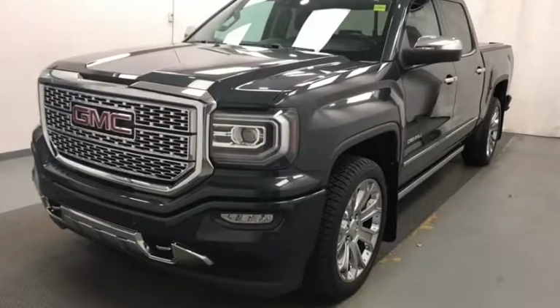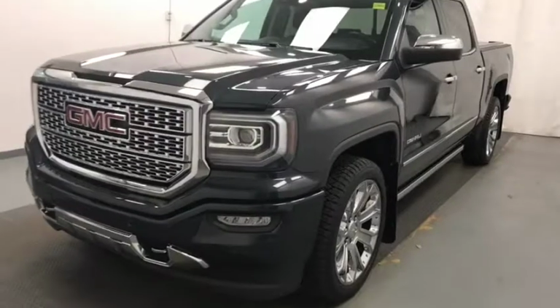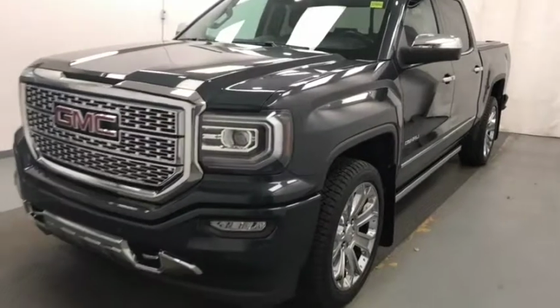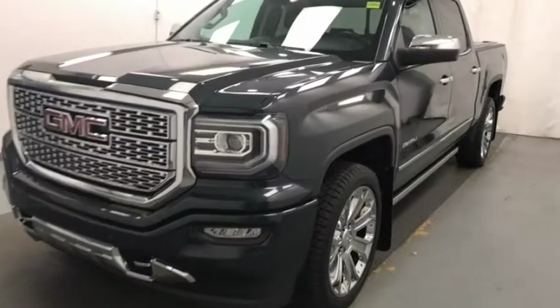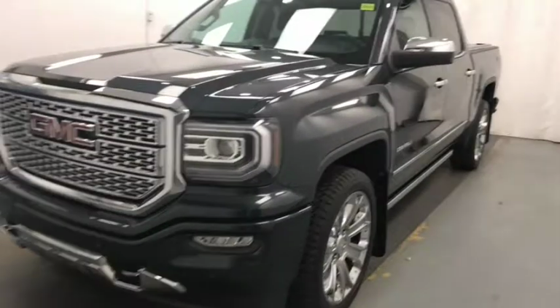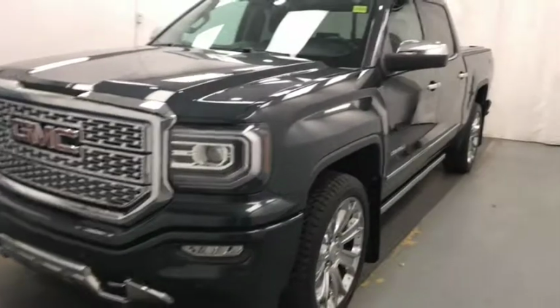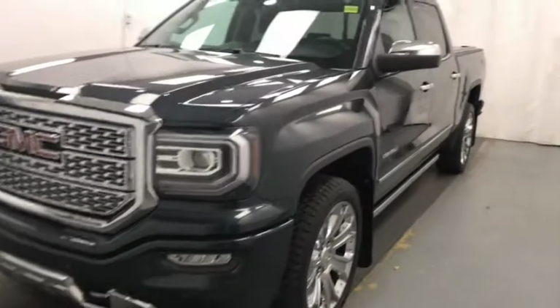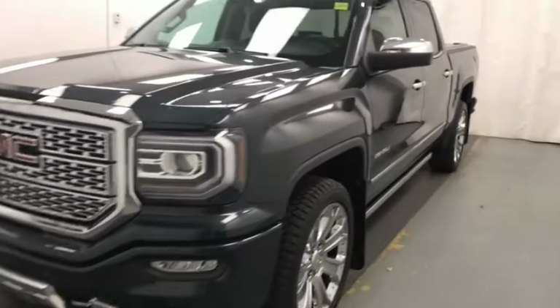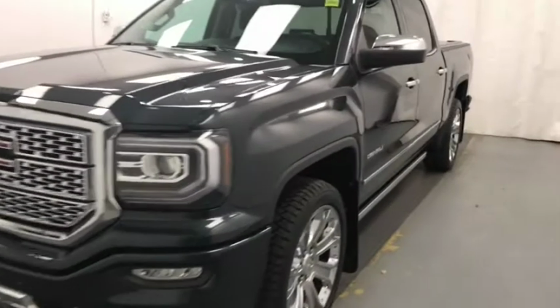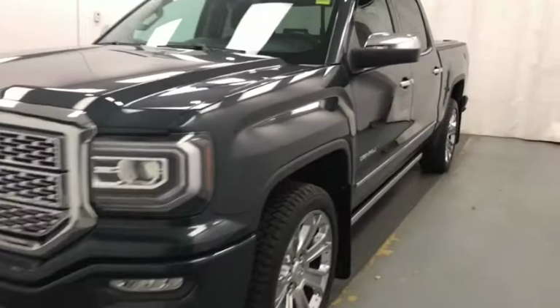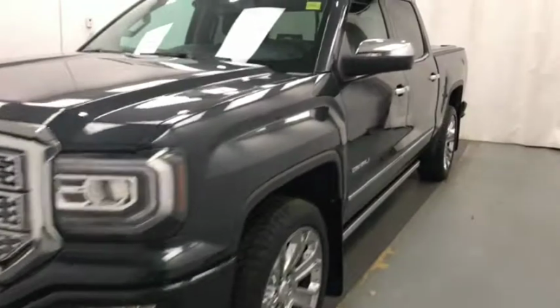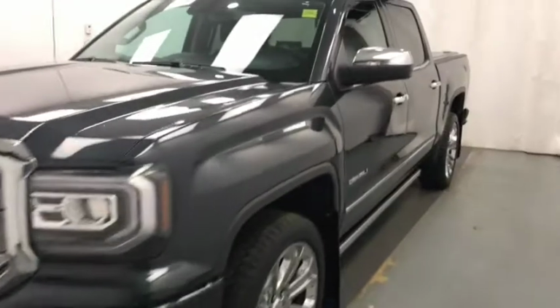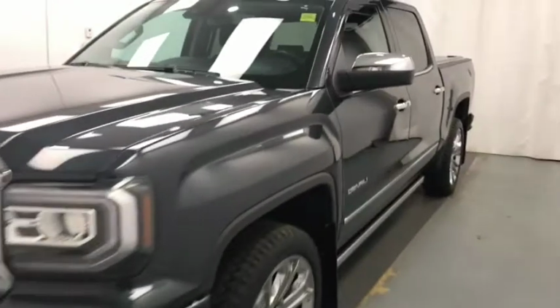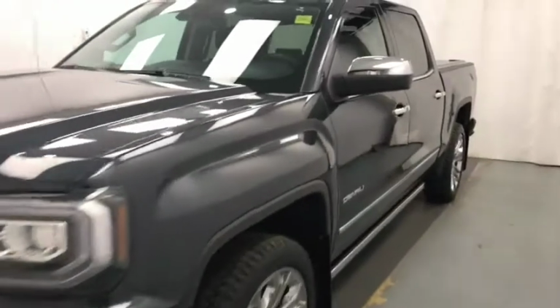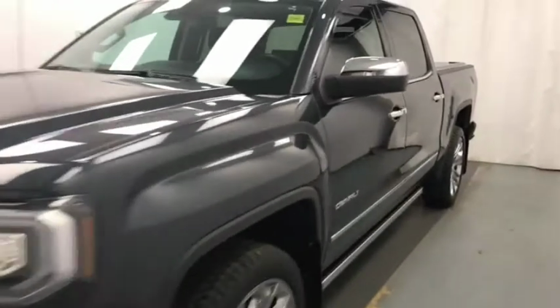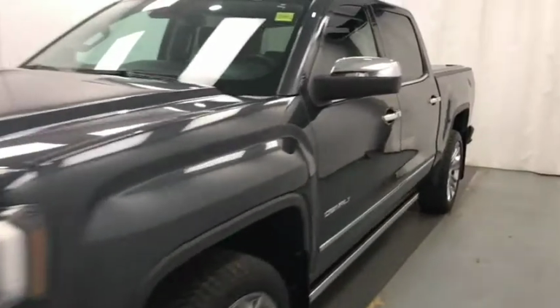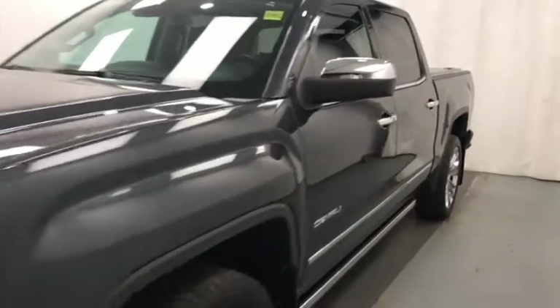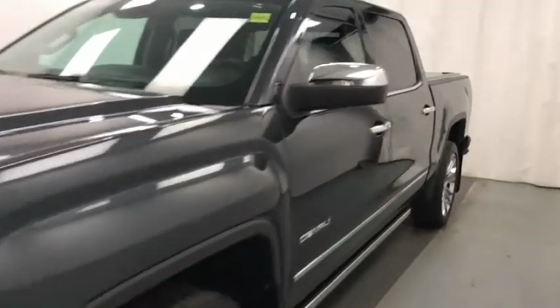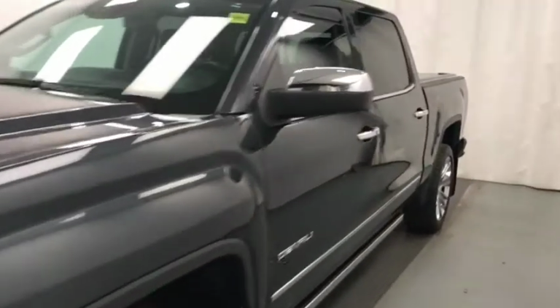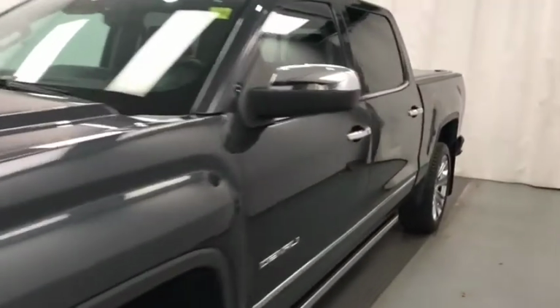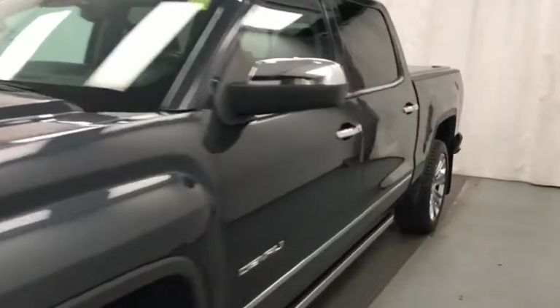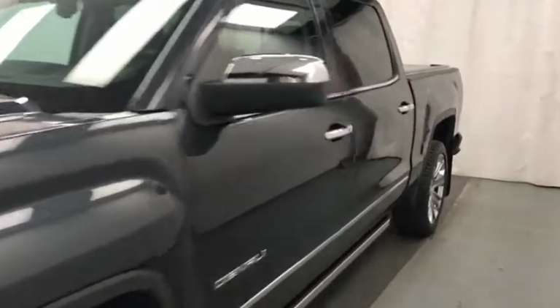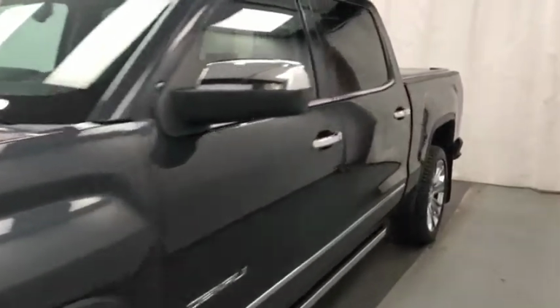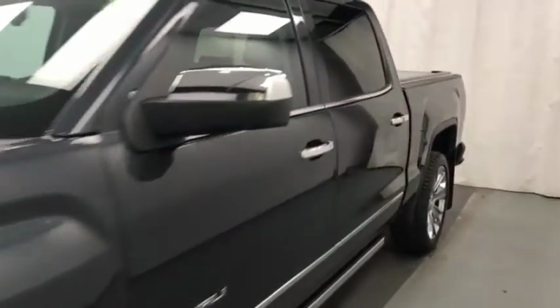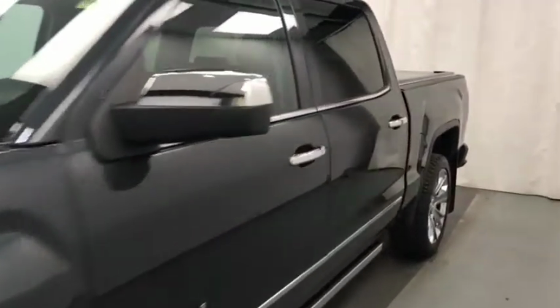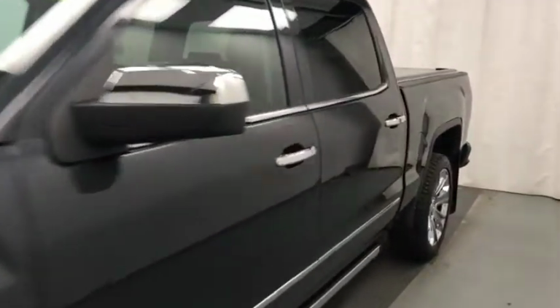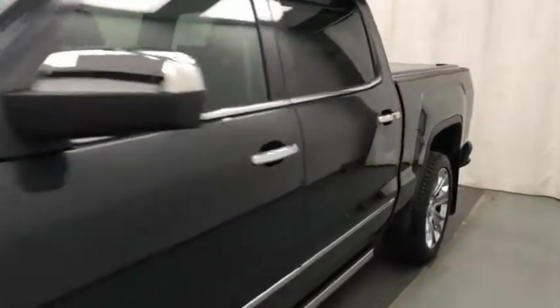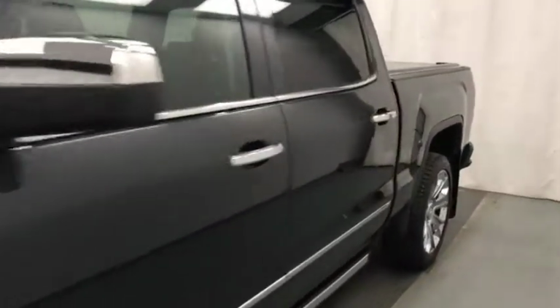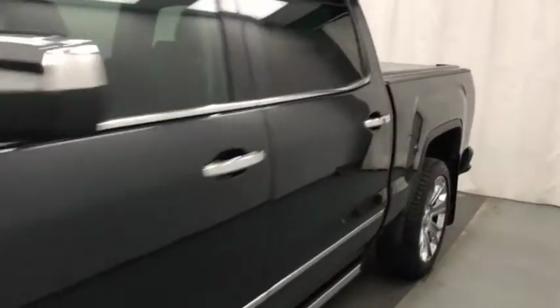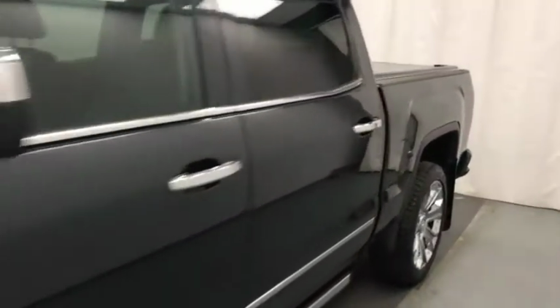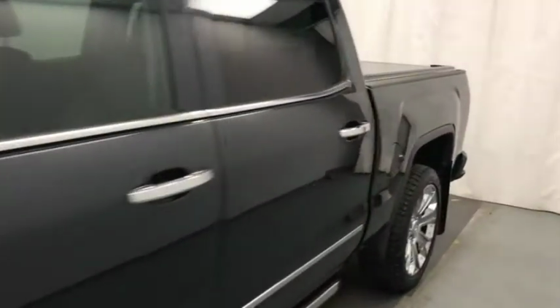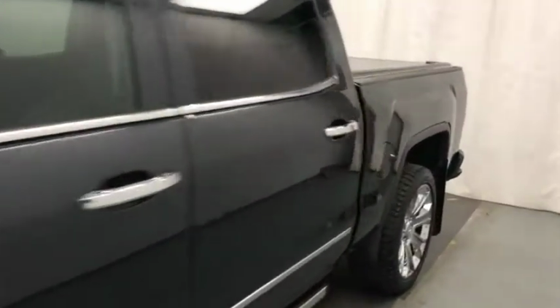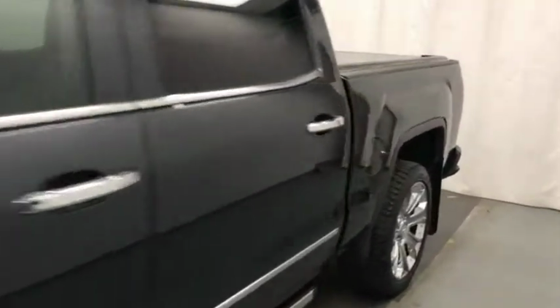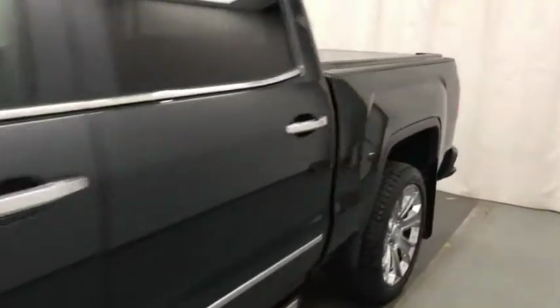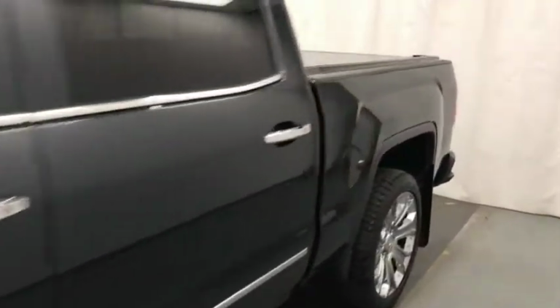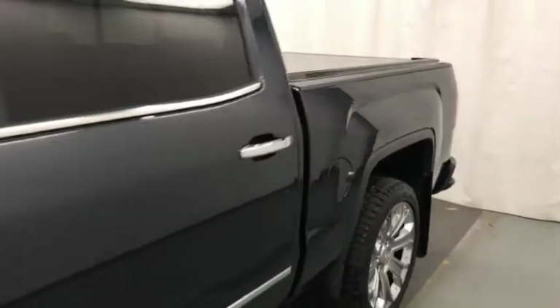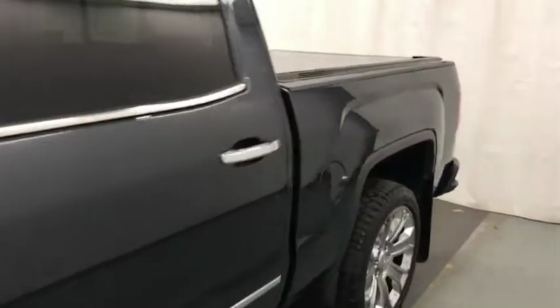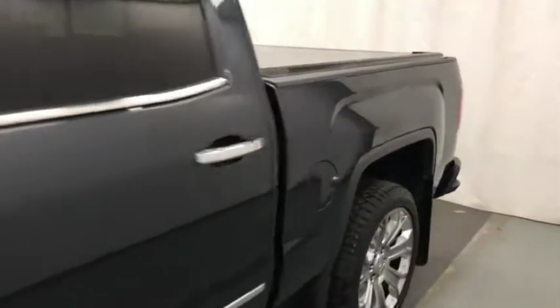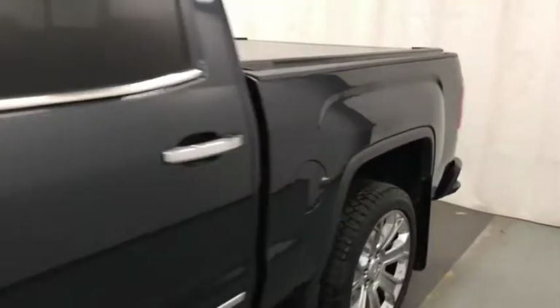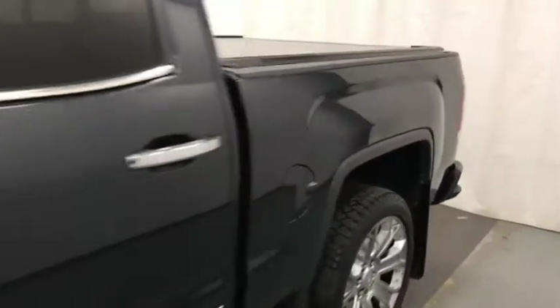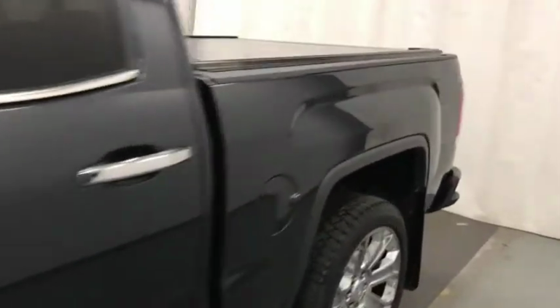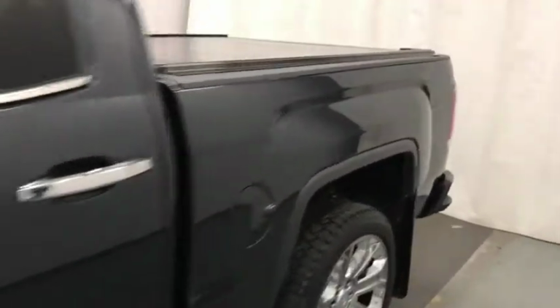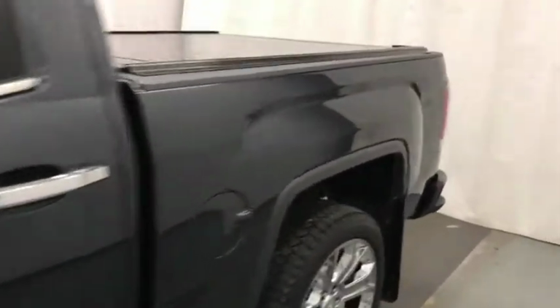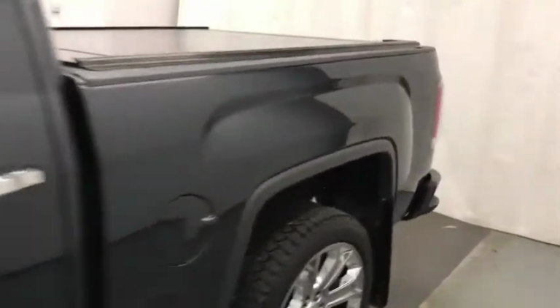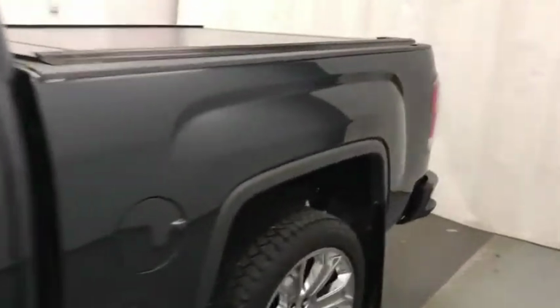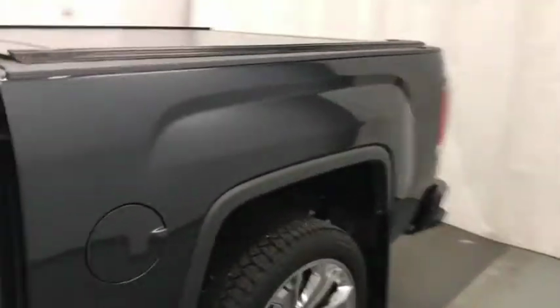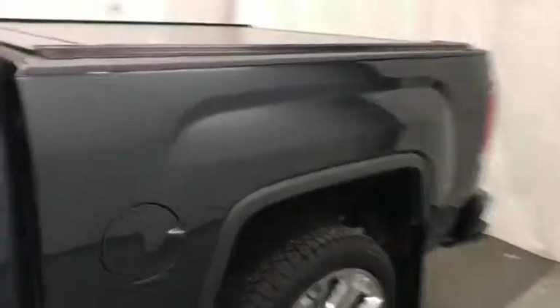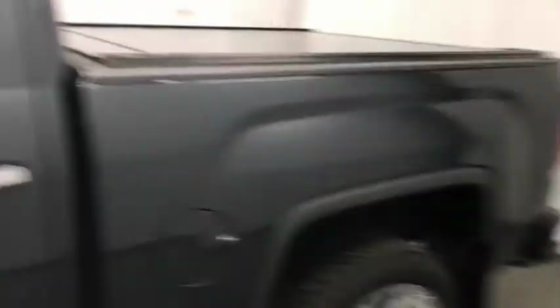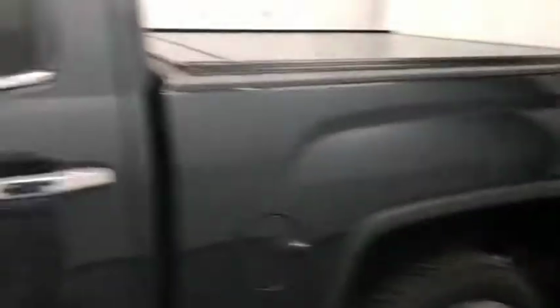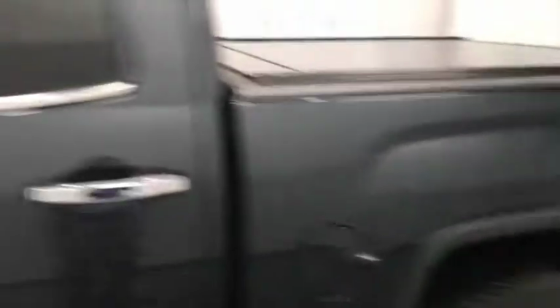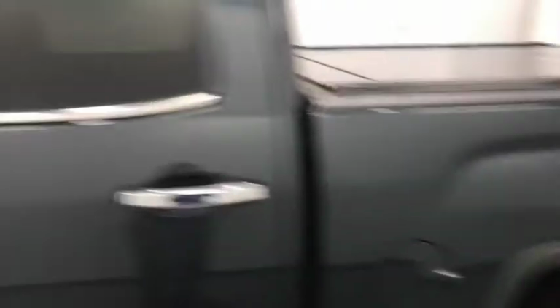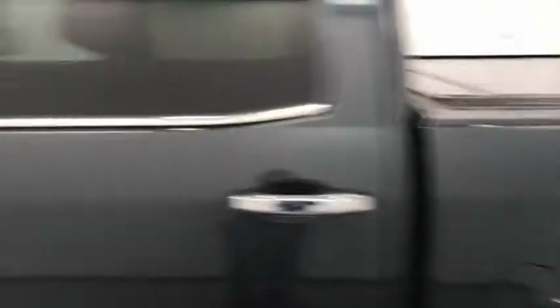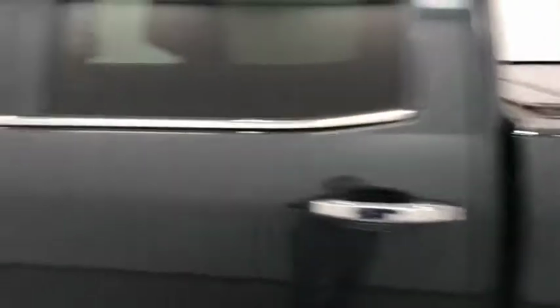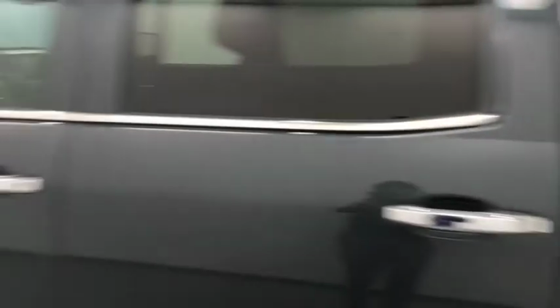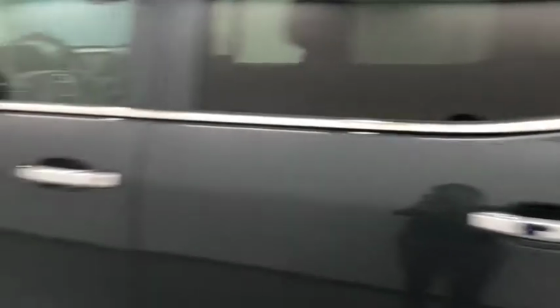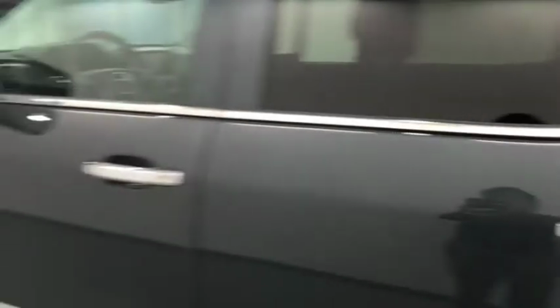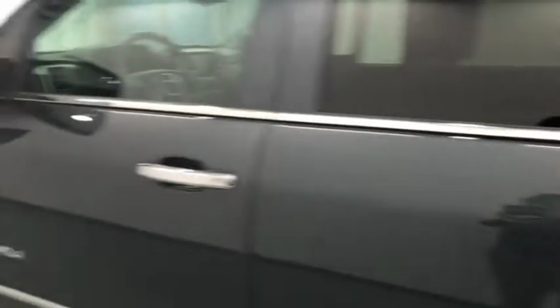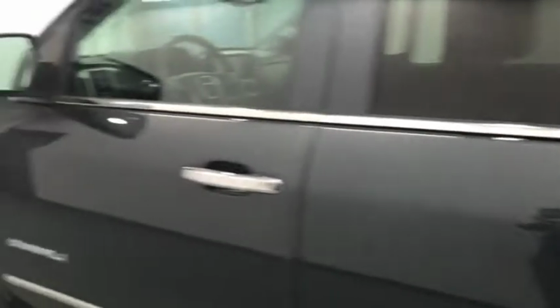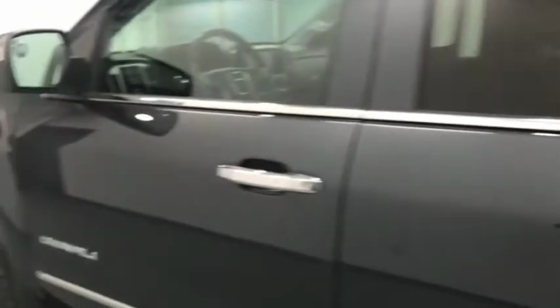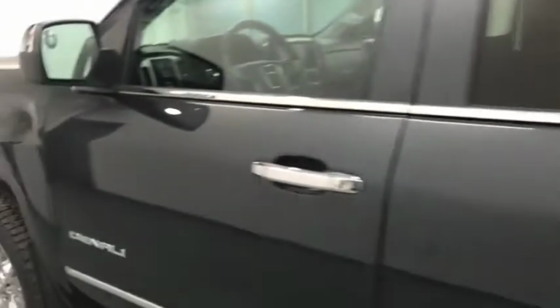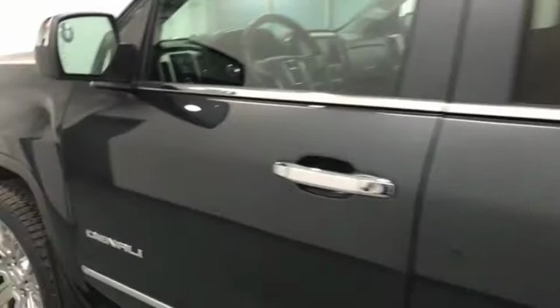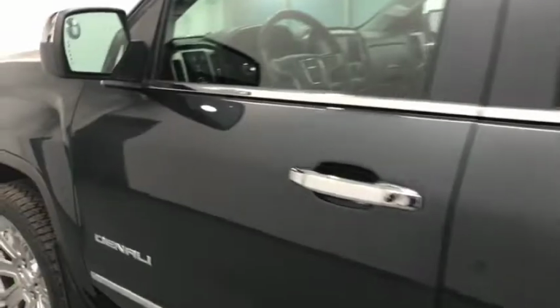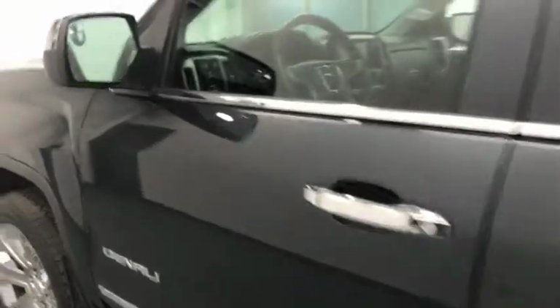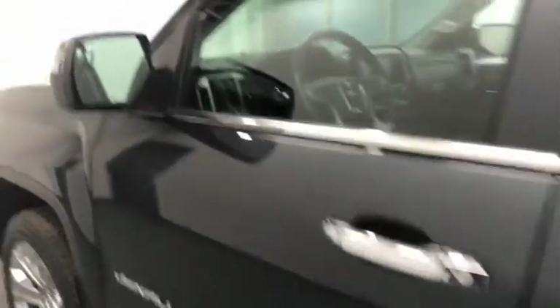Today we're reviewing stock number 188418 on a 2018 GMC Sierra crew. Our exterior color is dark slate.